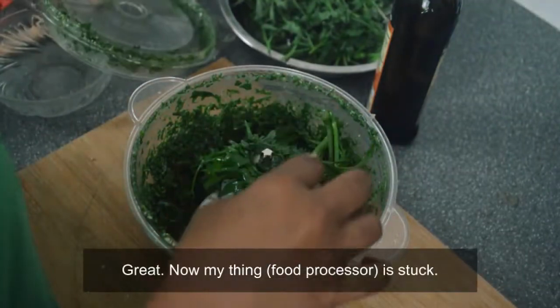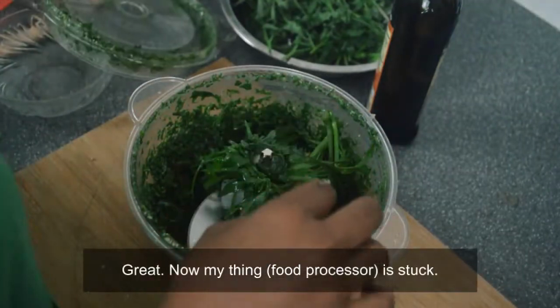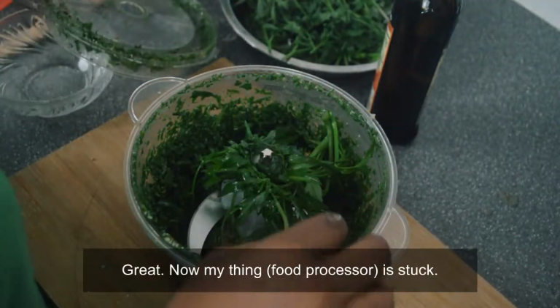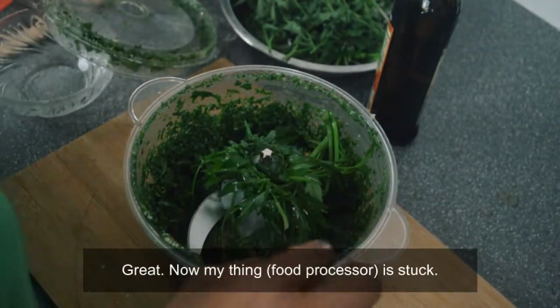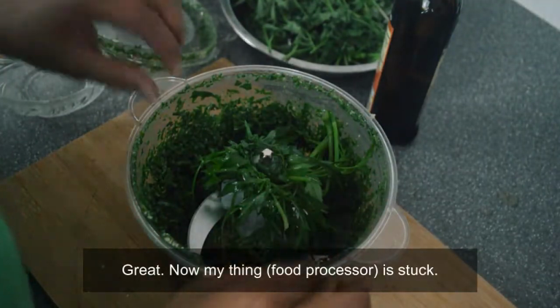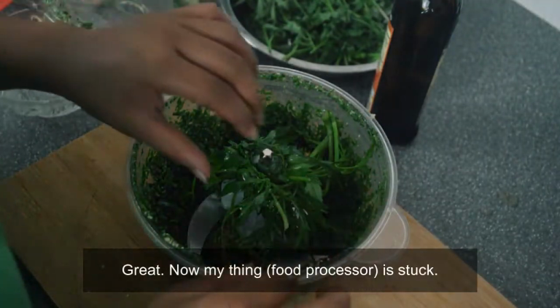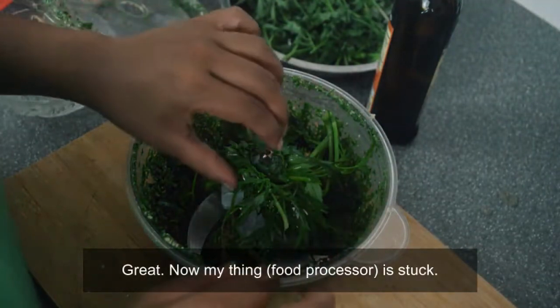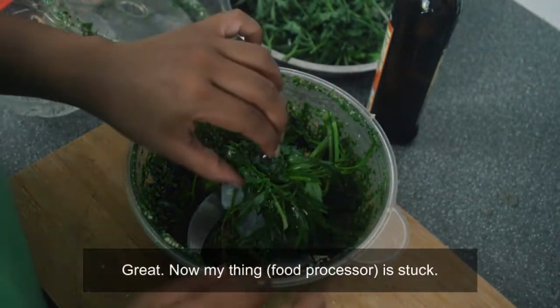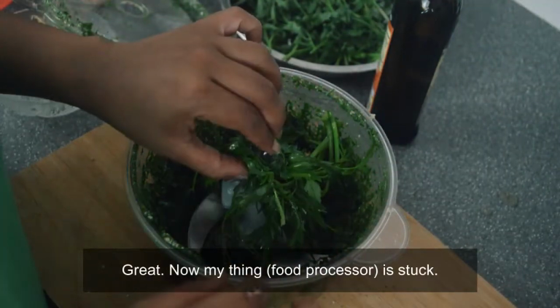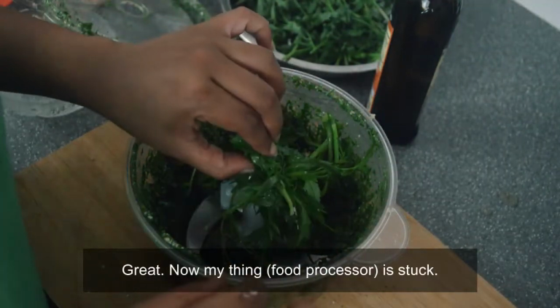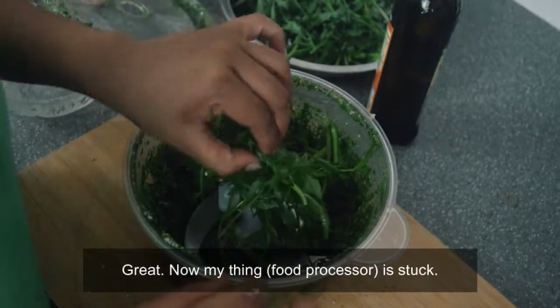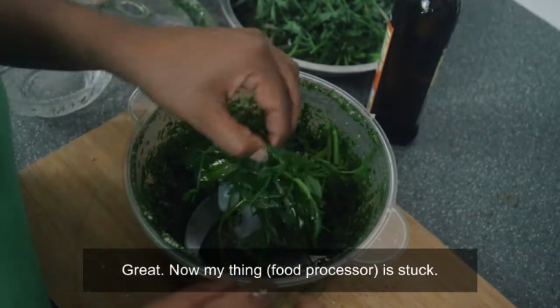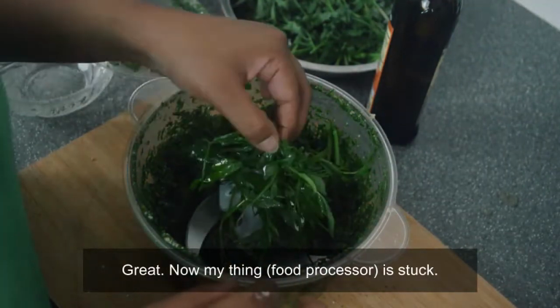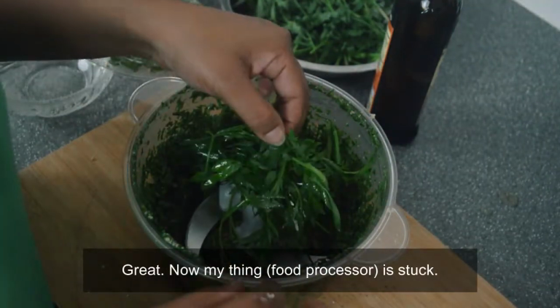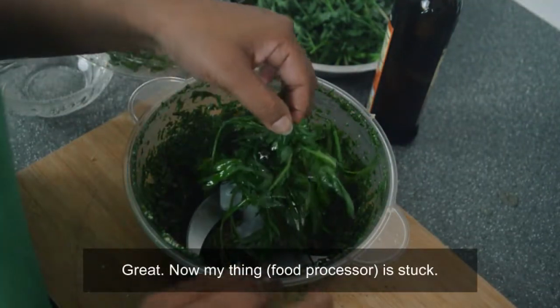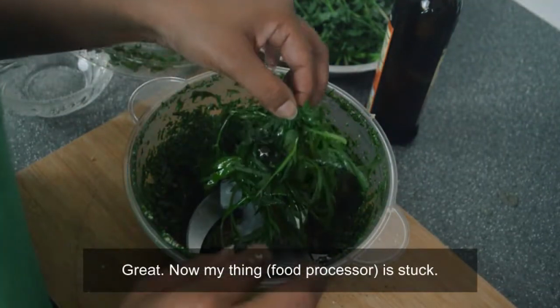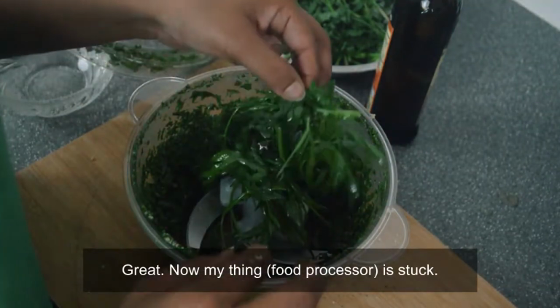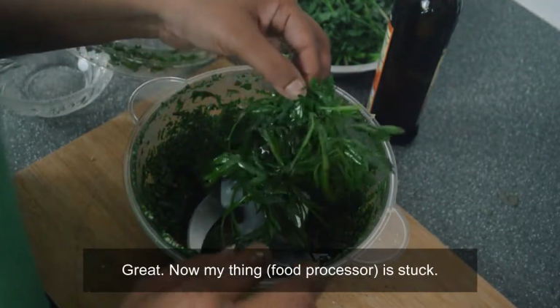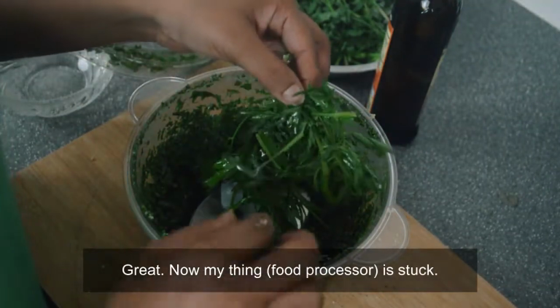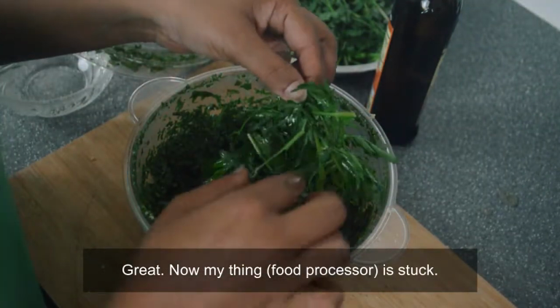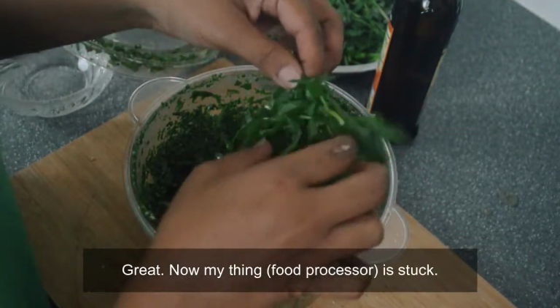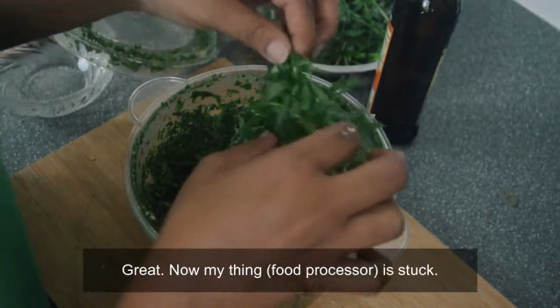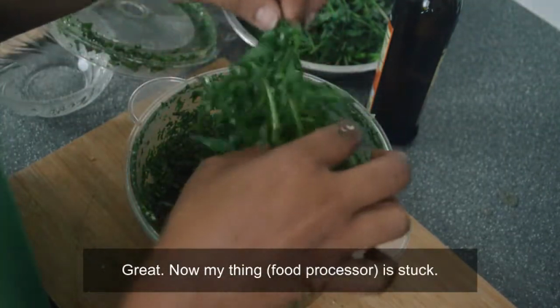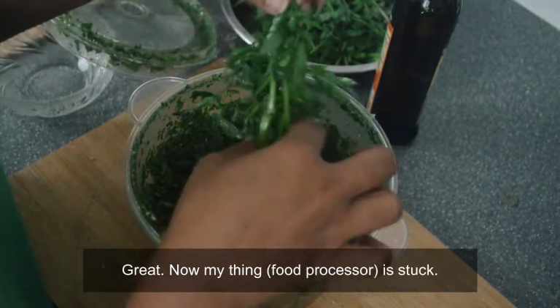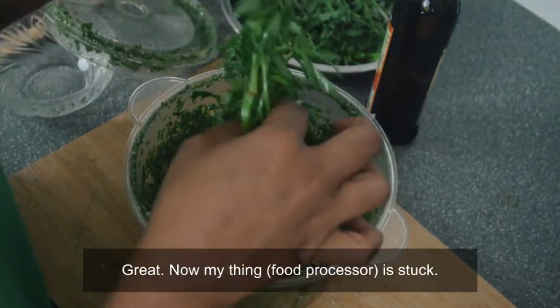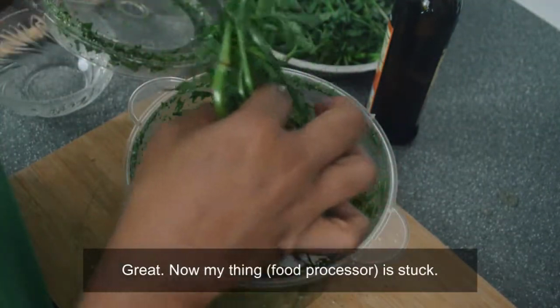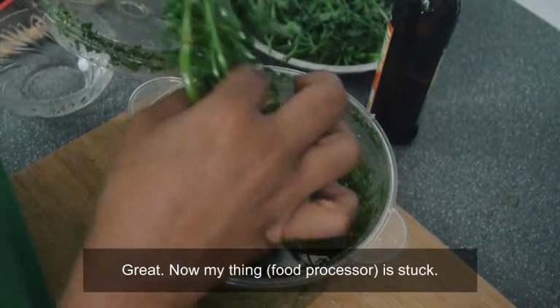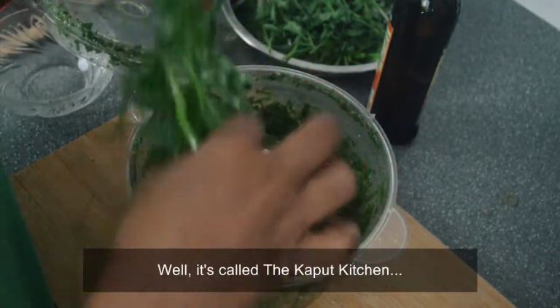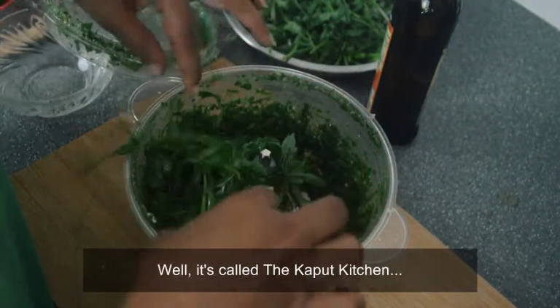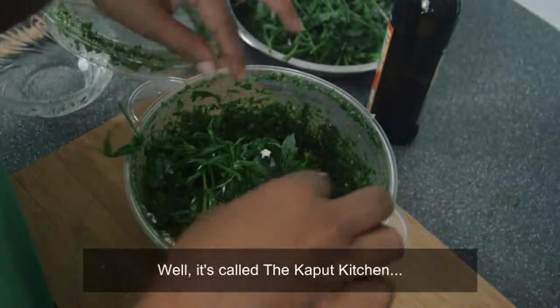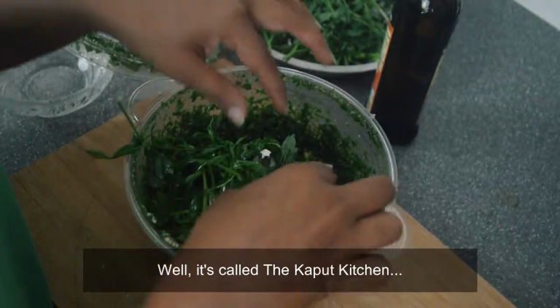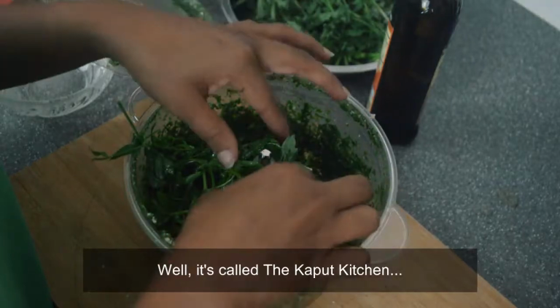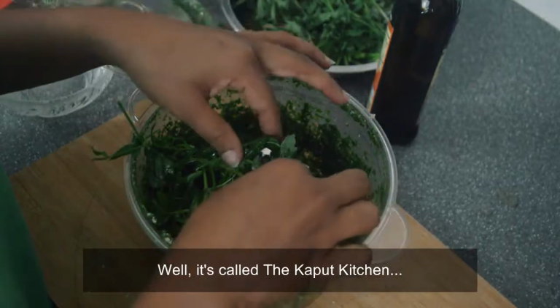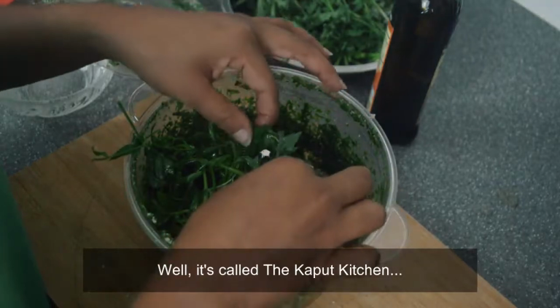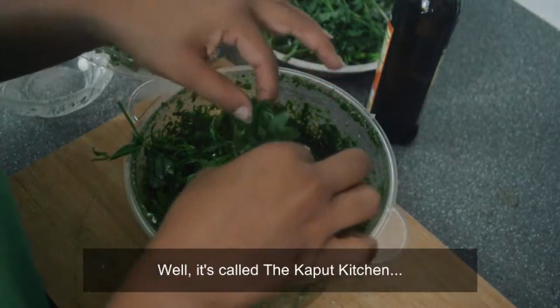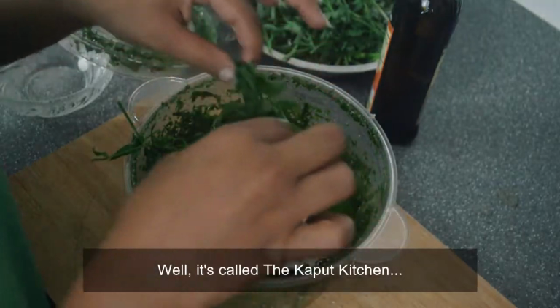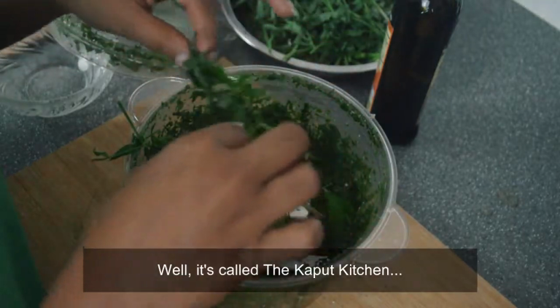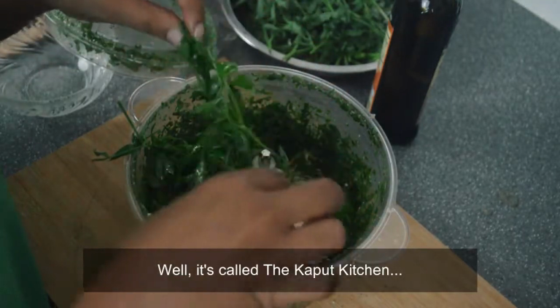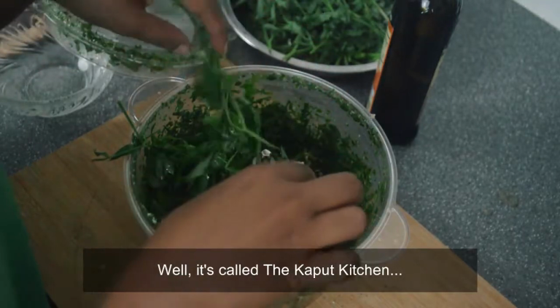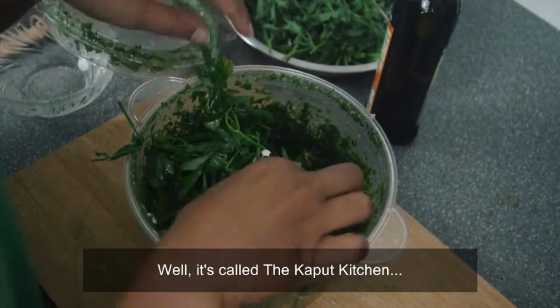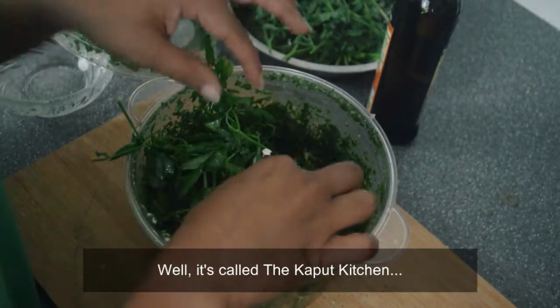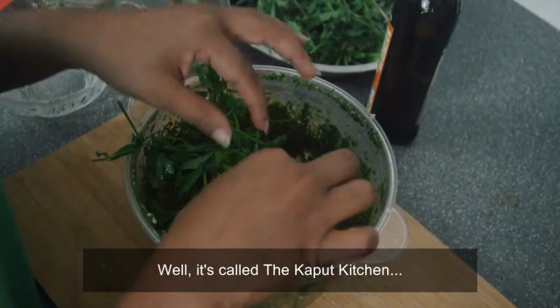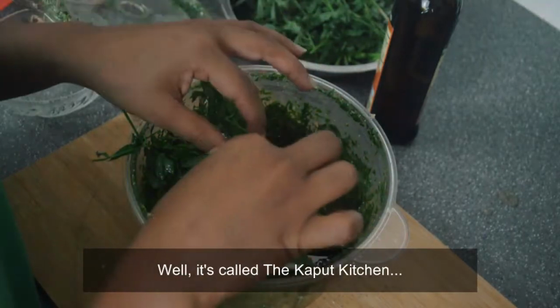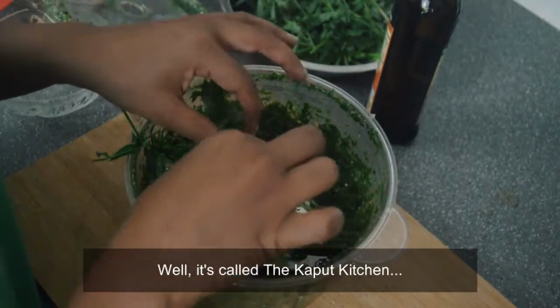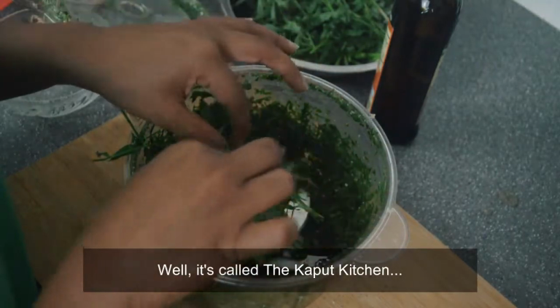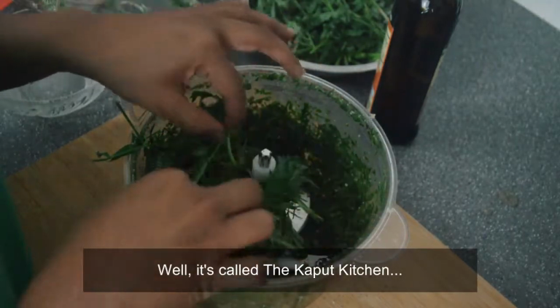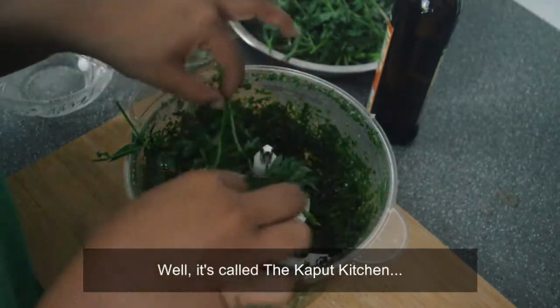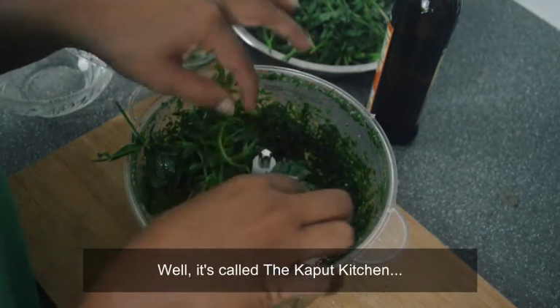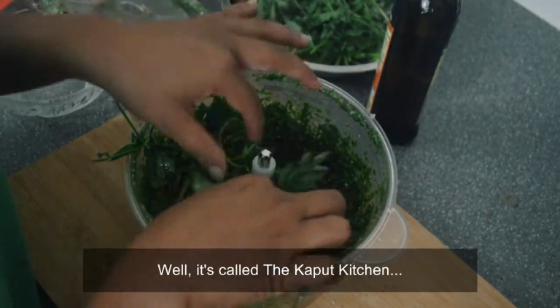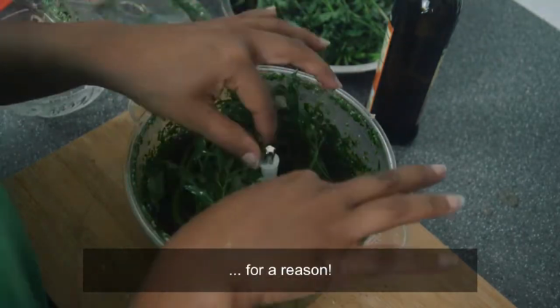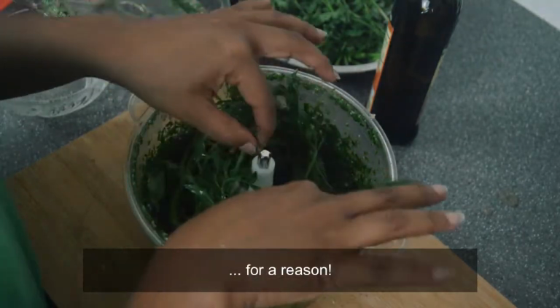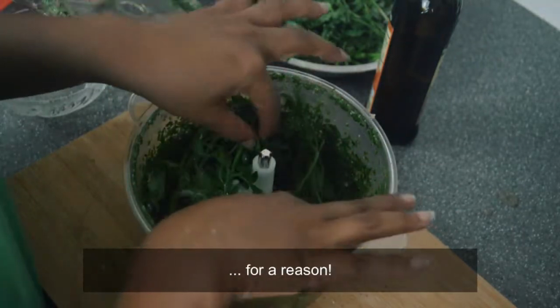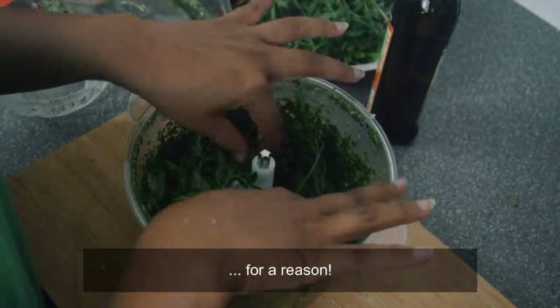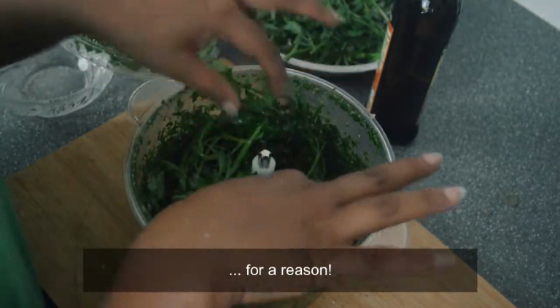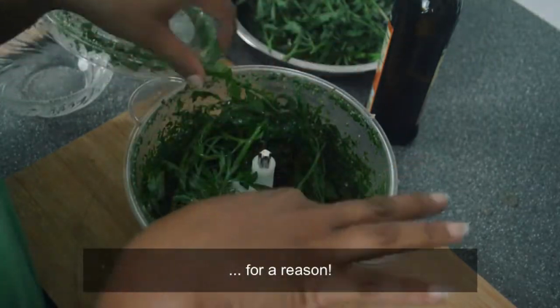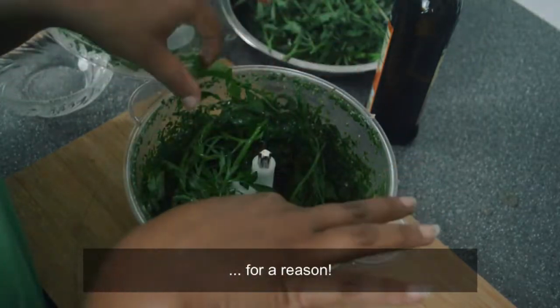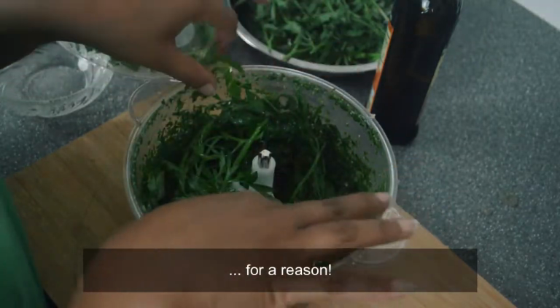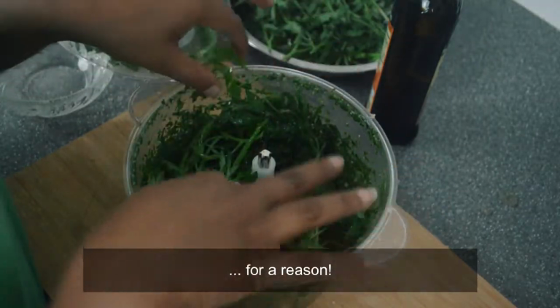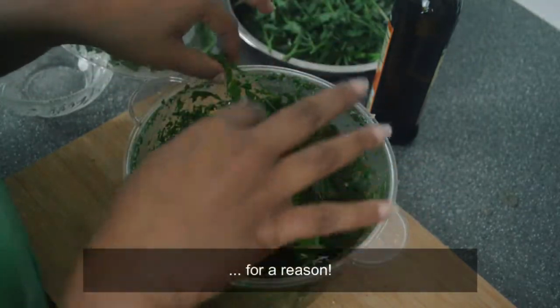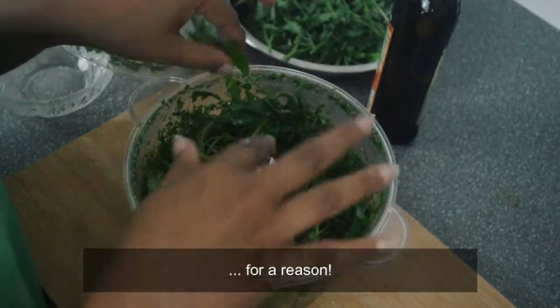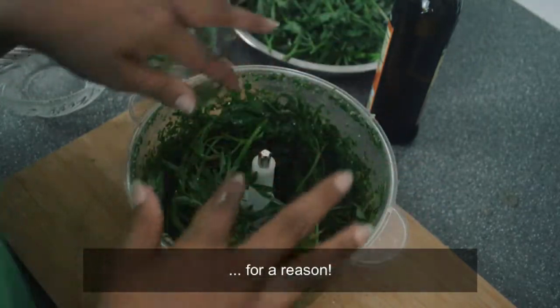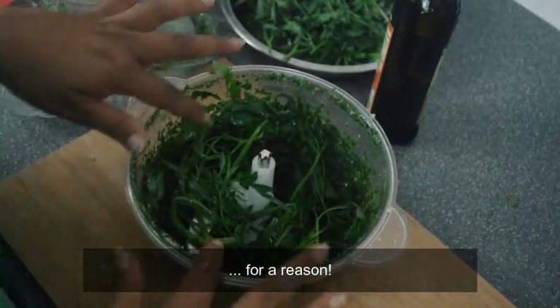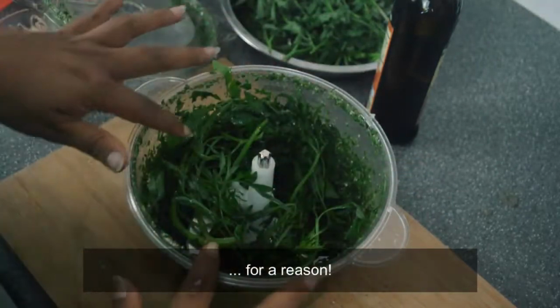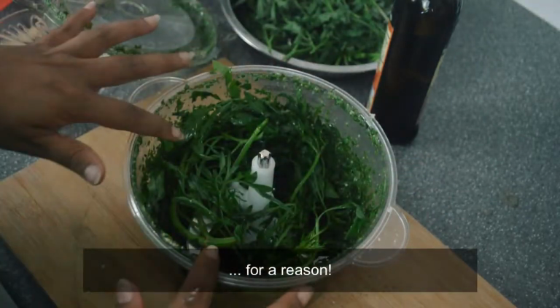Great, now my thing is stuck. Well, it's called the Kaput Kitchen for a reason.